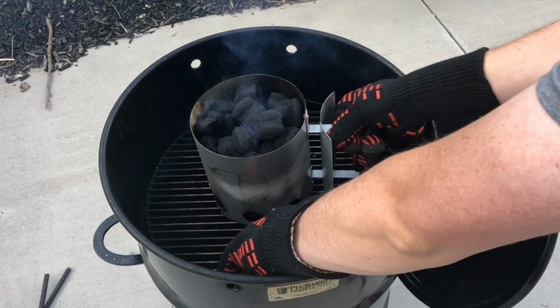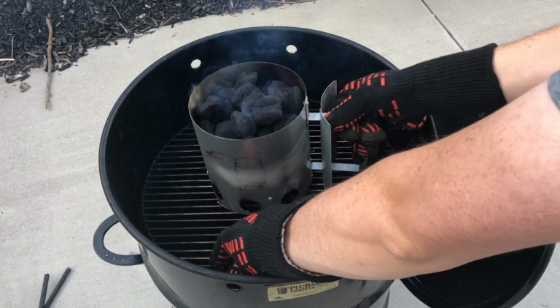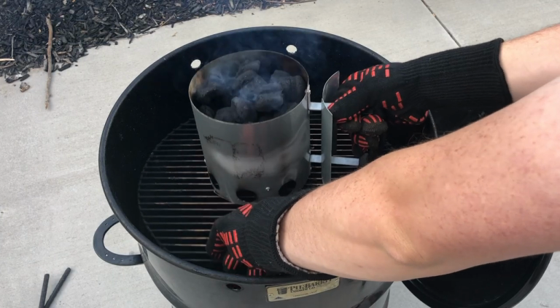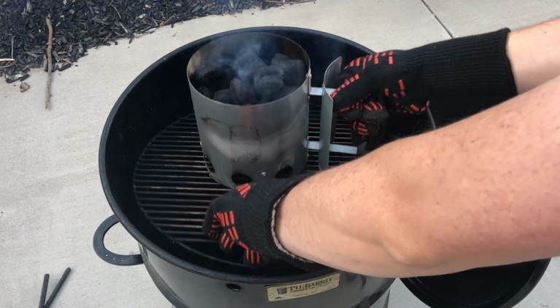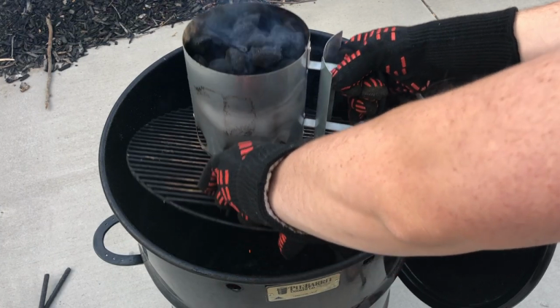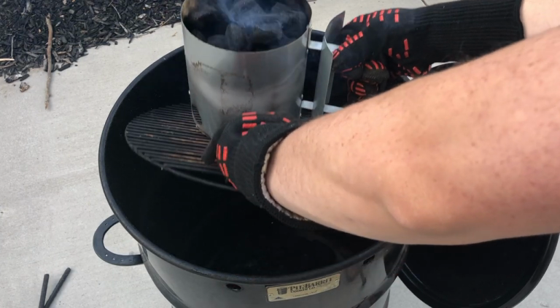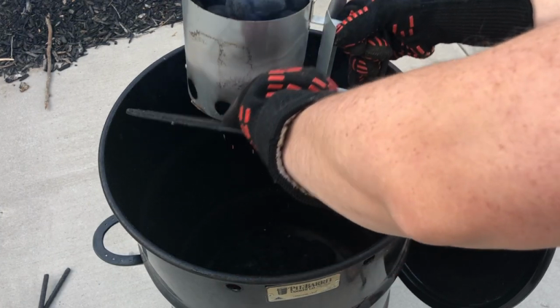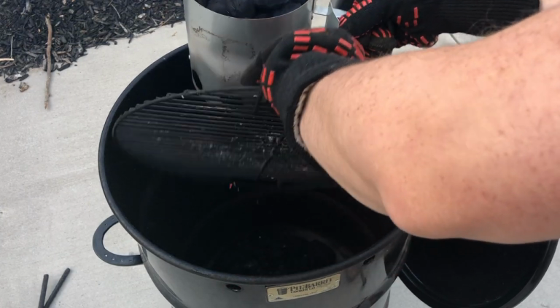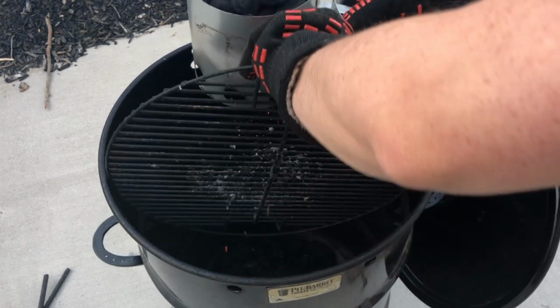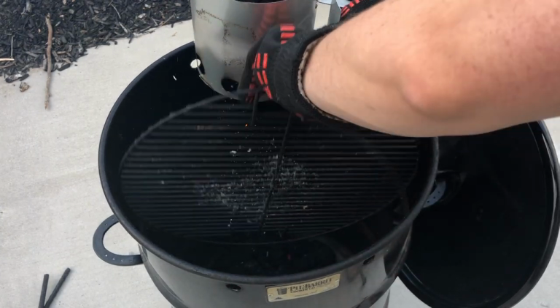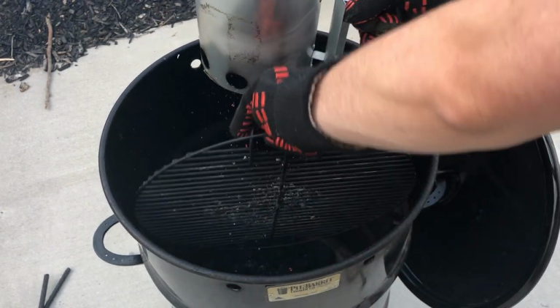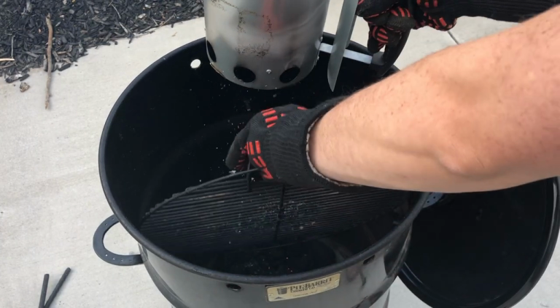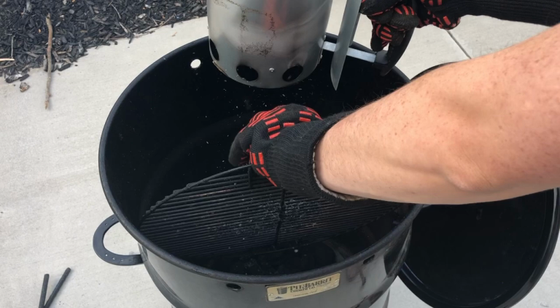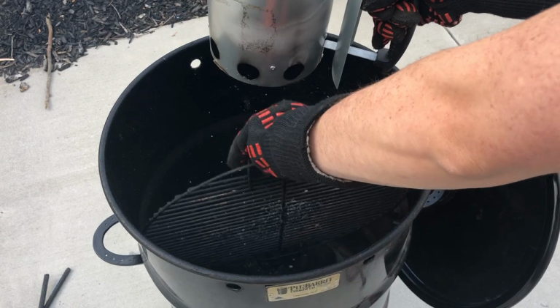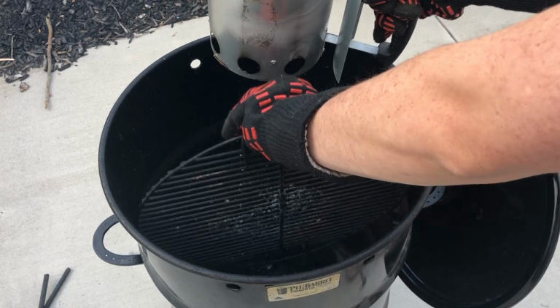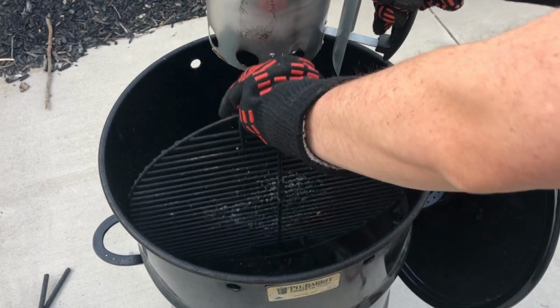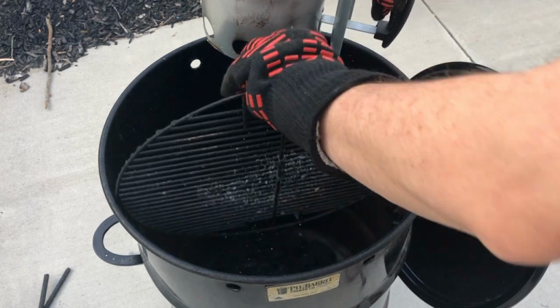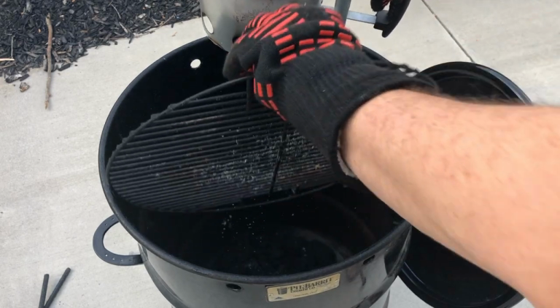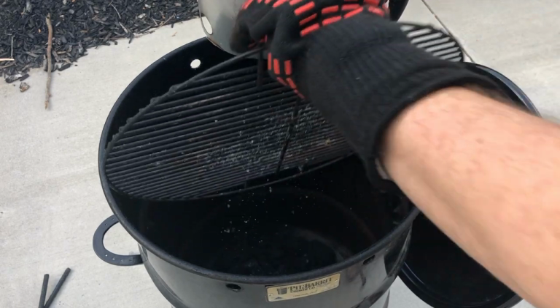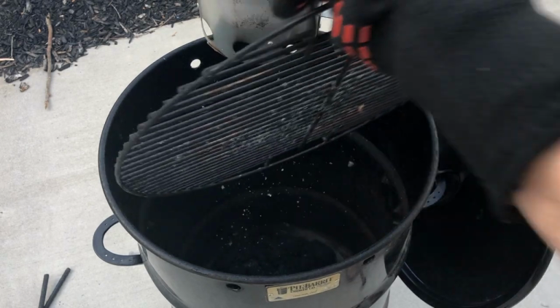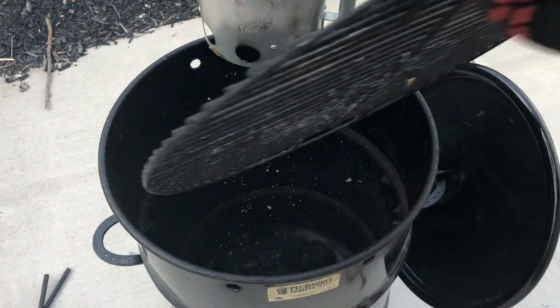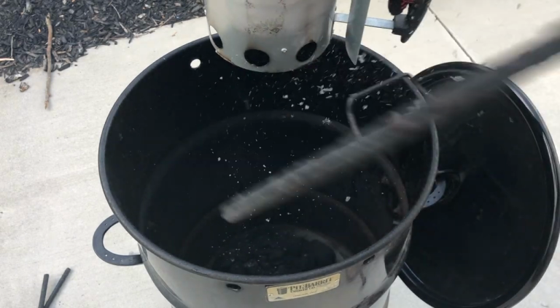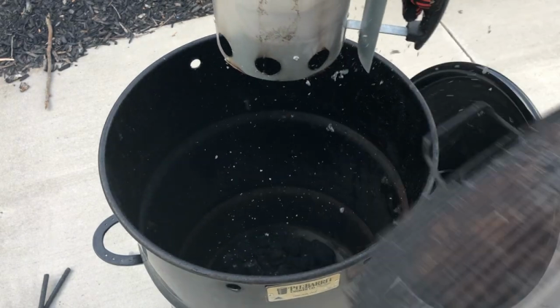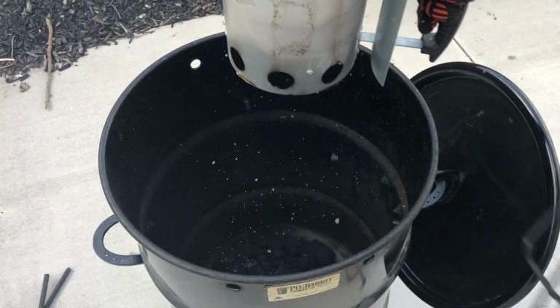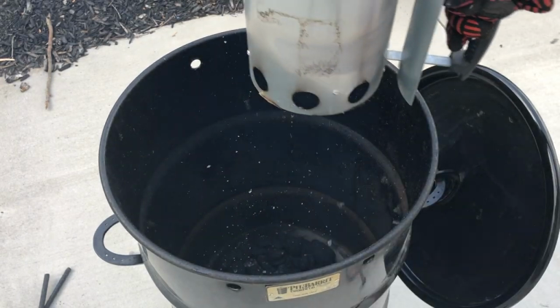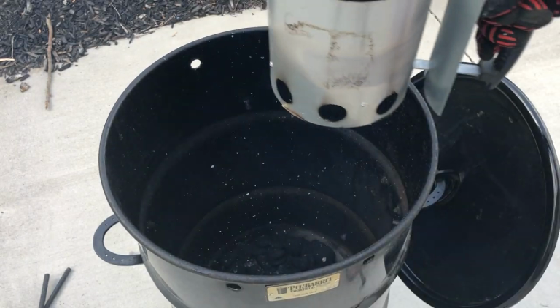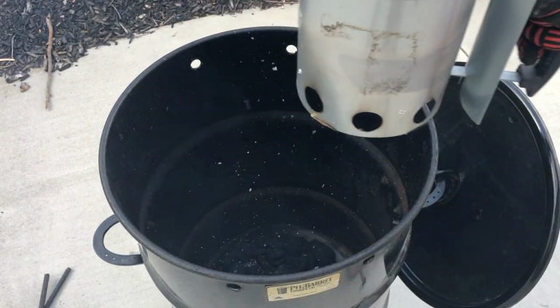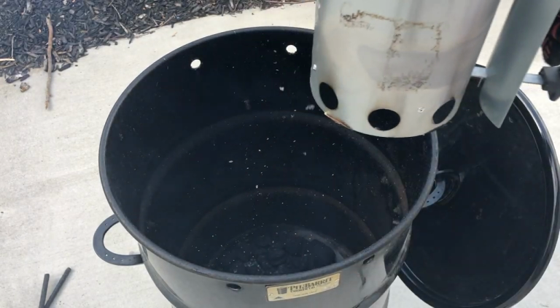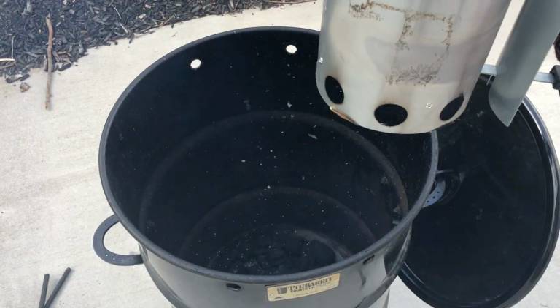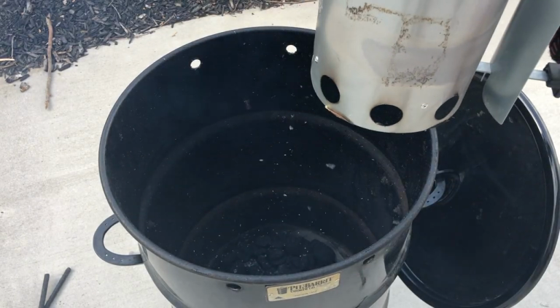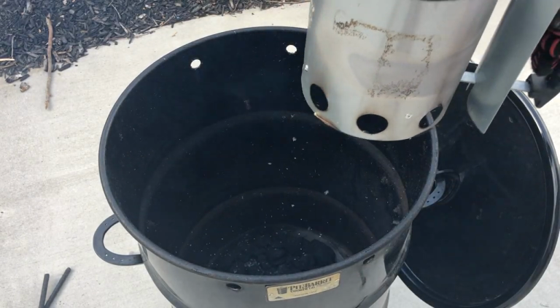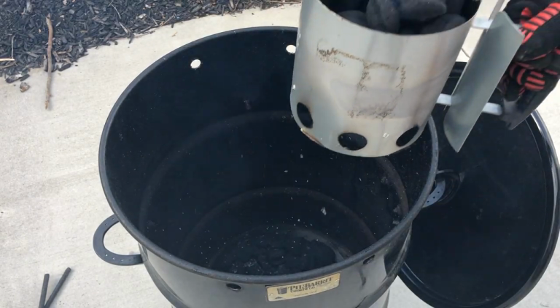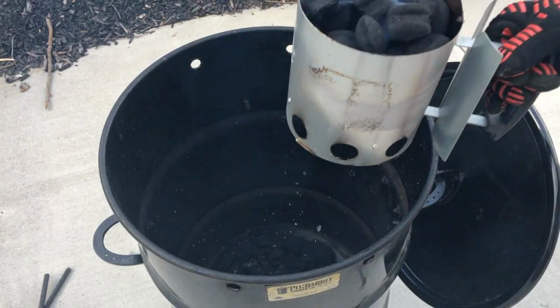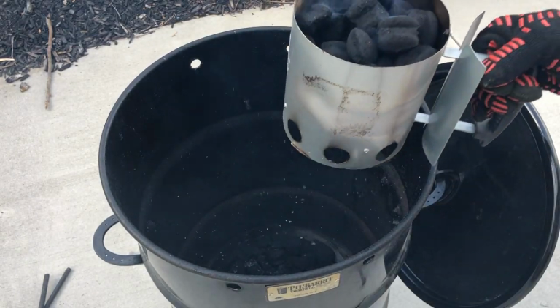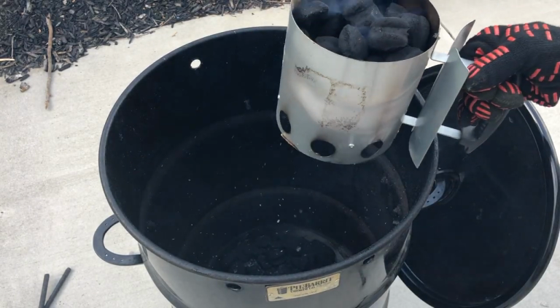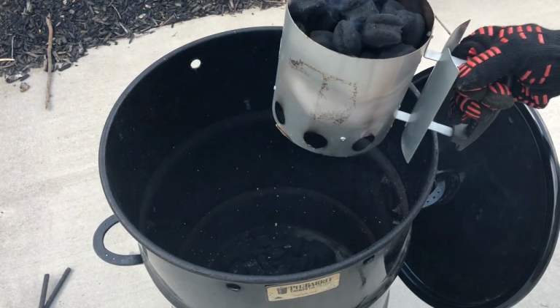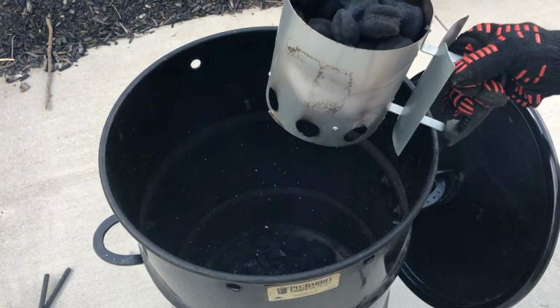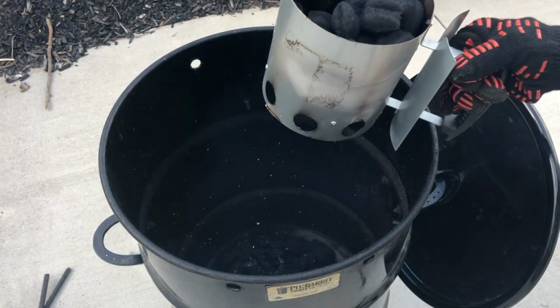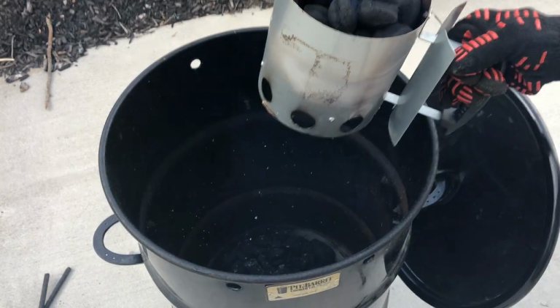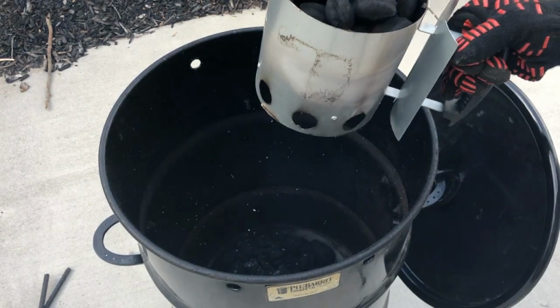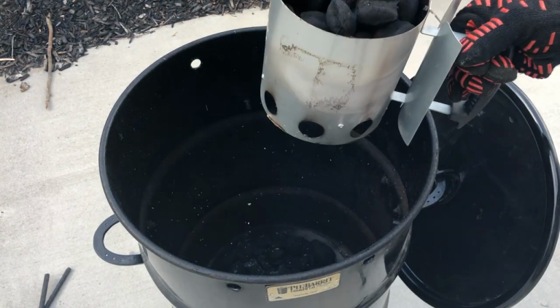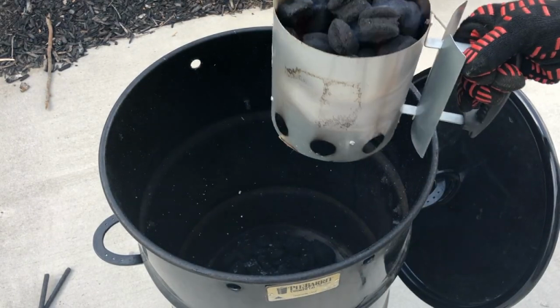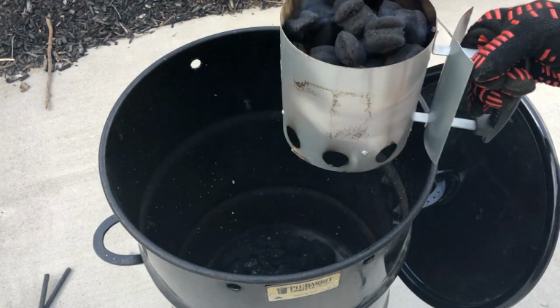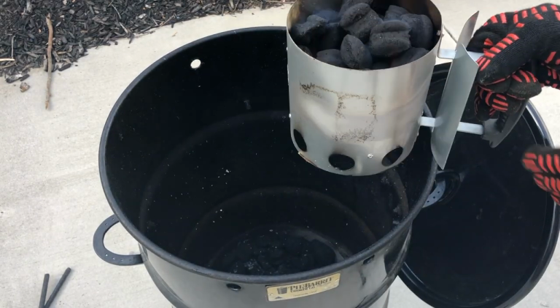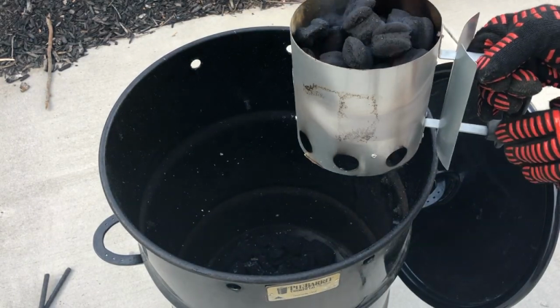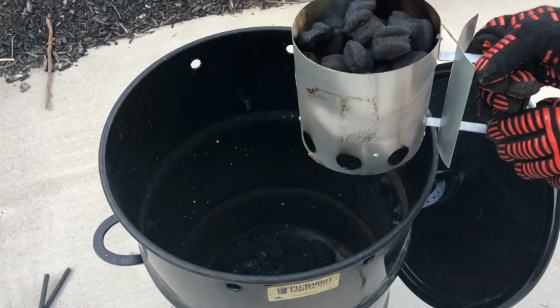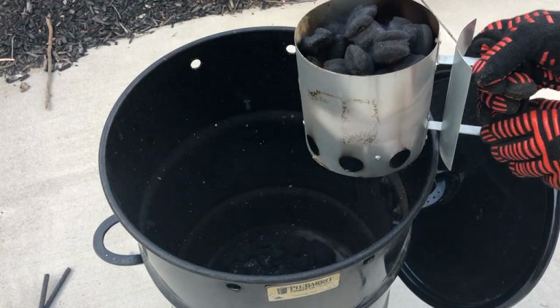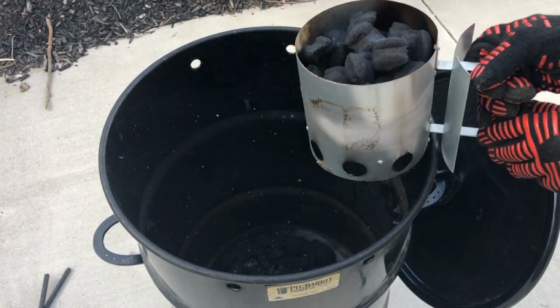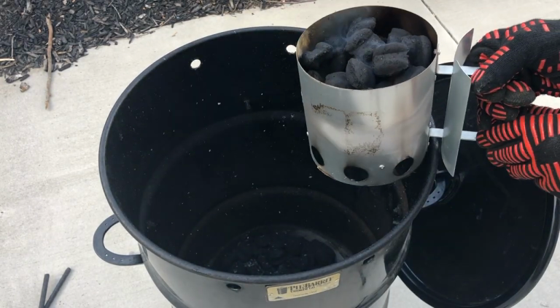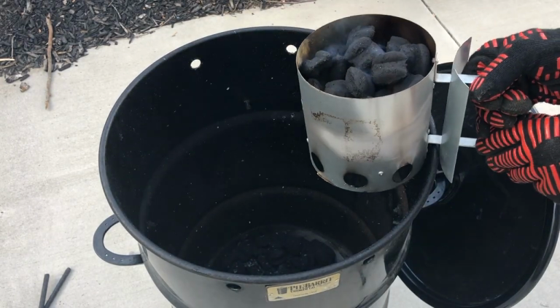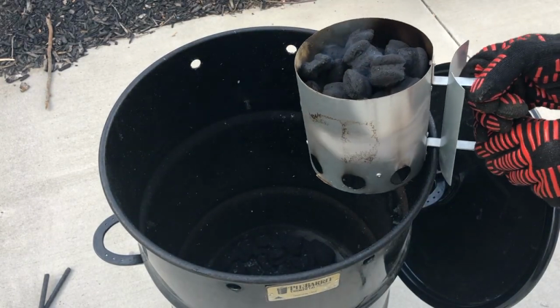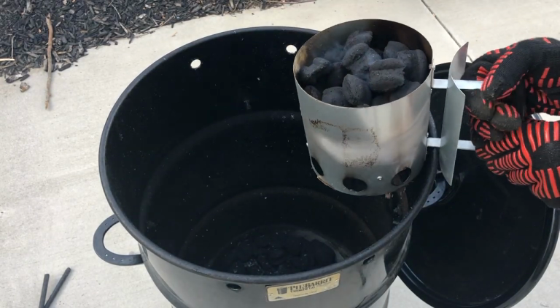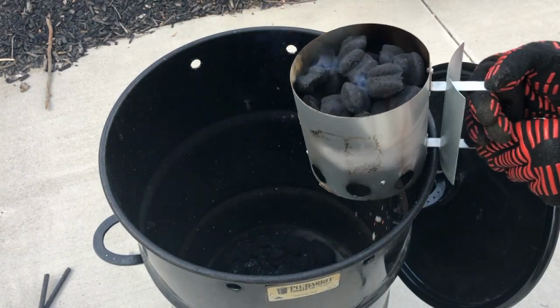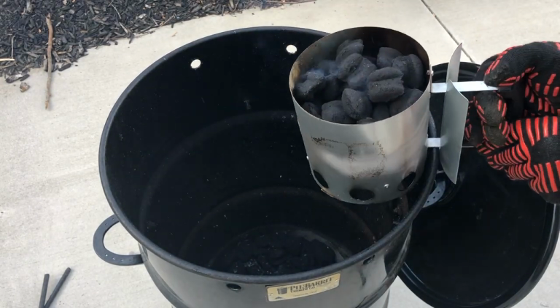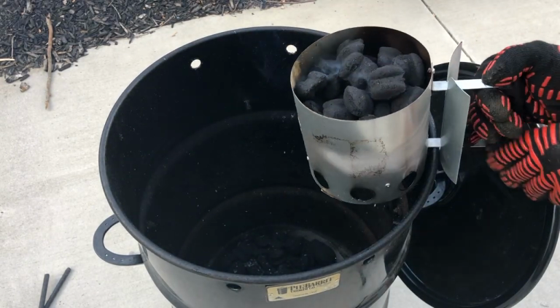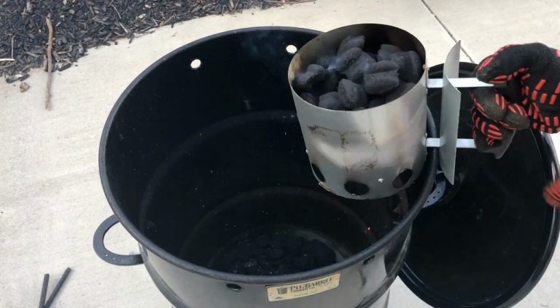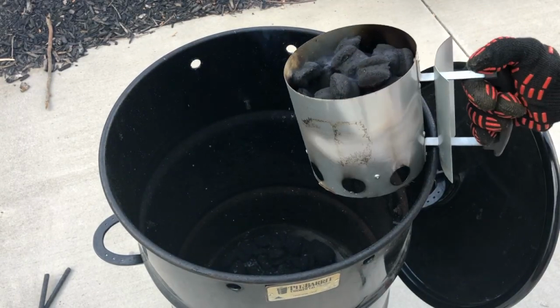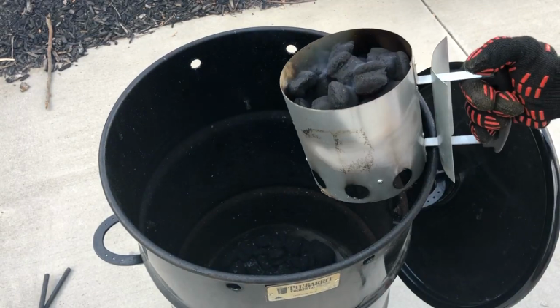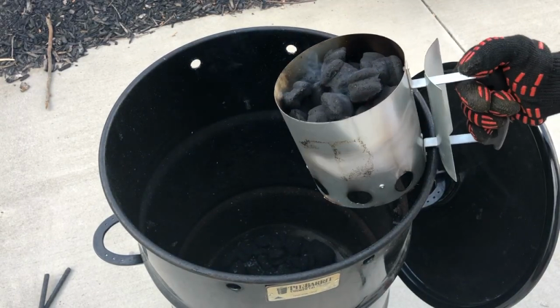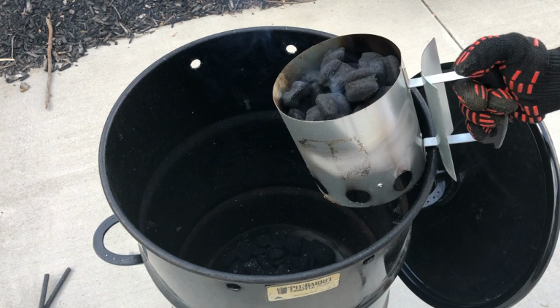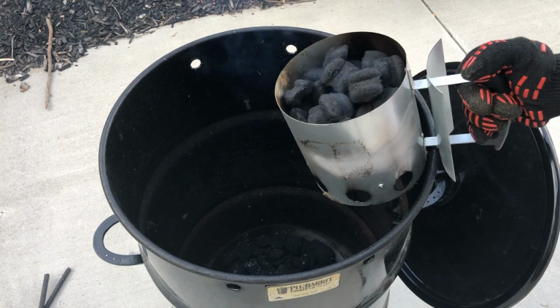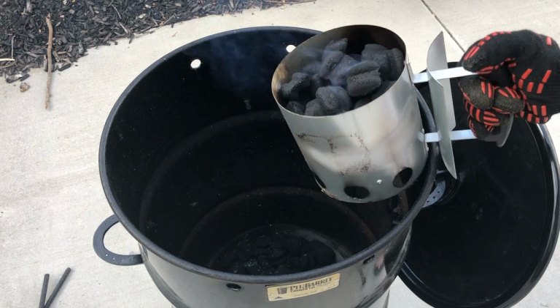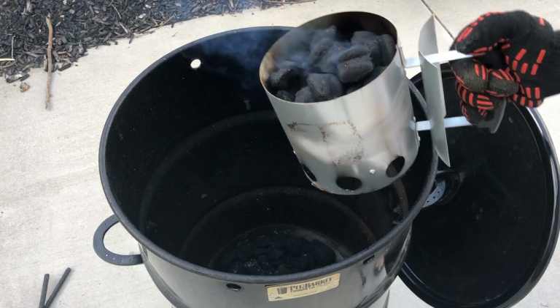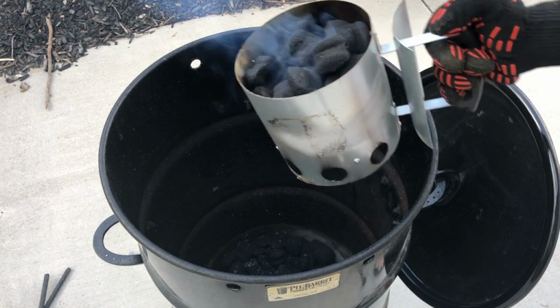Welcome back to Pig and Beef. Today we have a bone-in pork butt, aka pork shoulder, that we are going to cook in our pit barrel cooker and make some pulled pork.